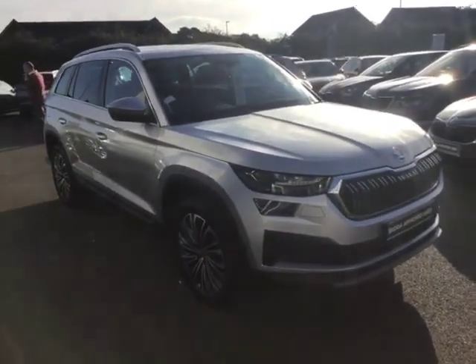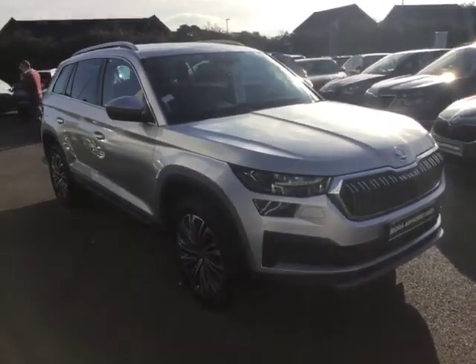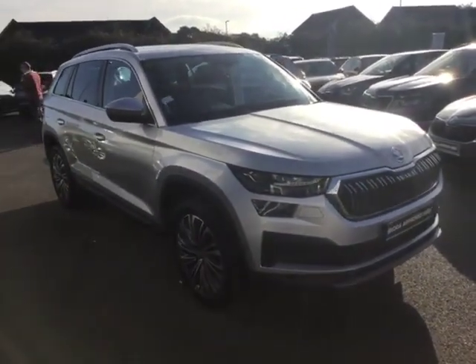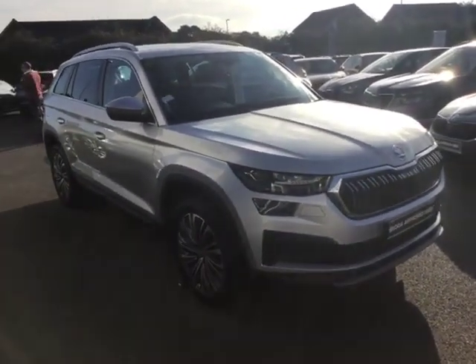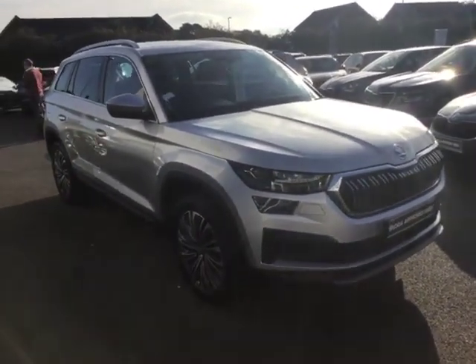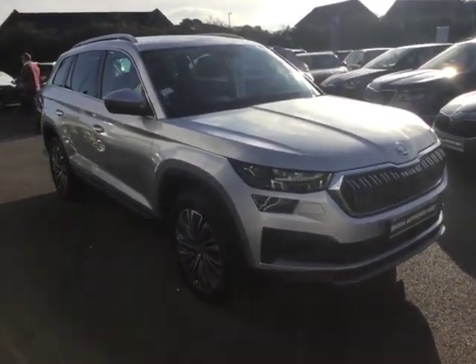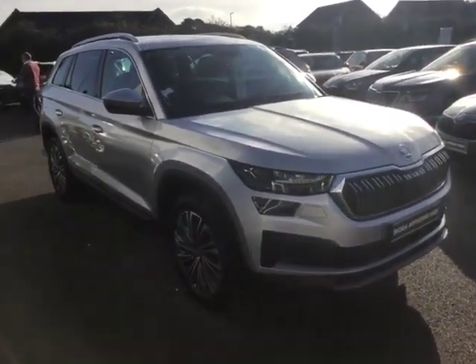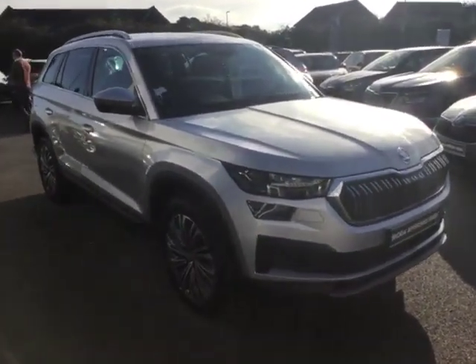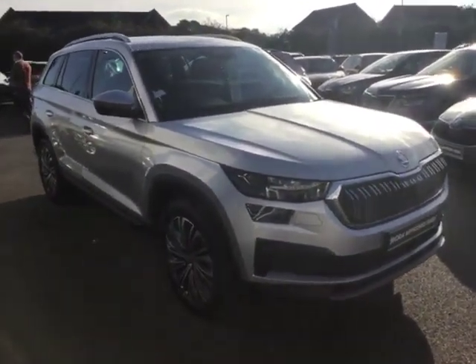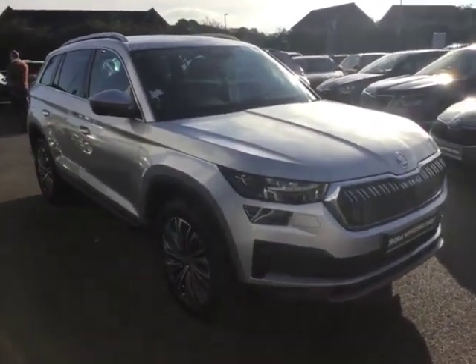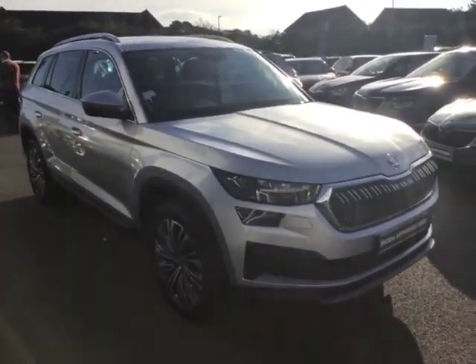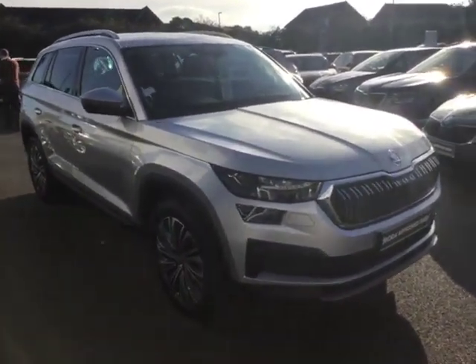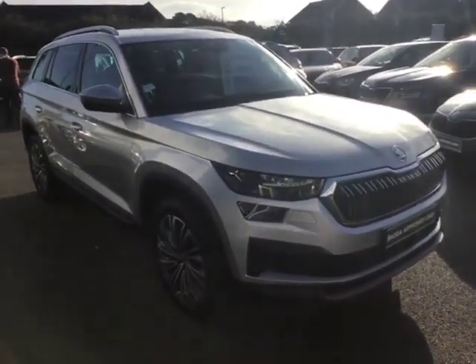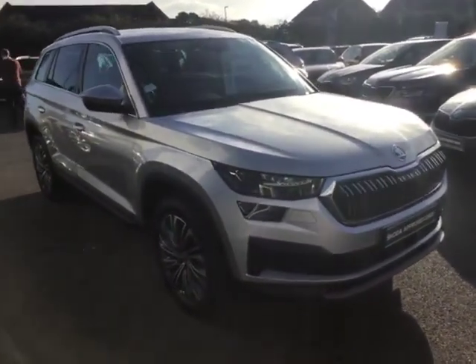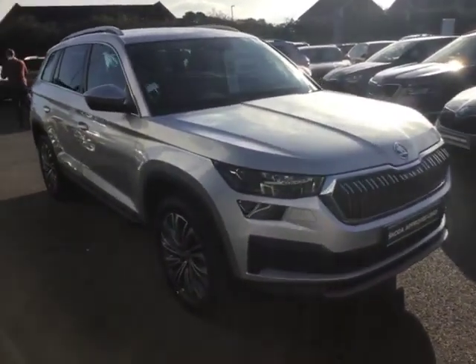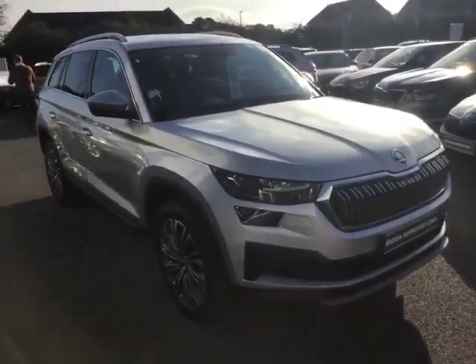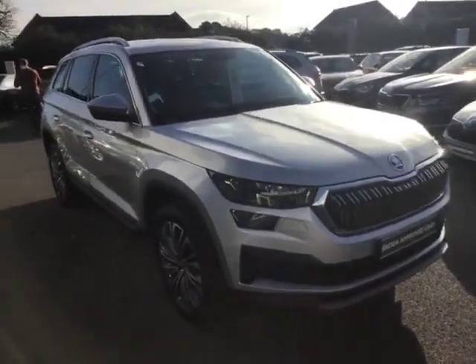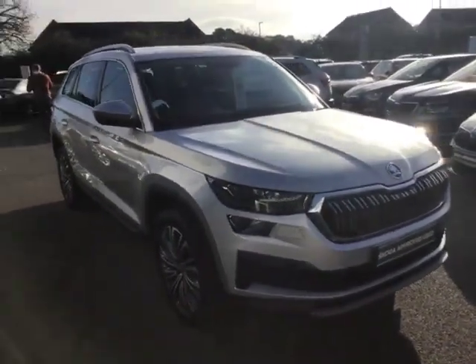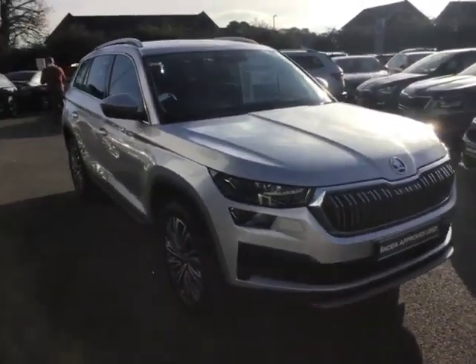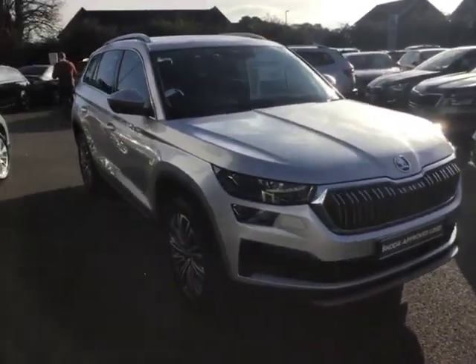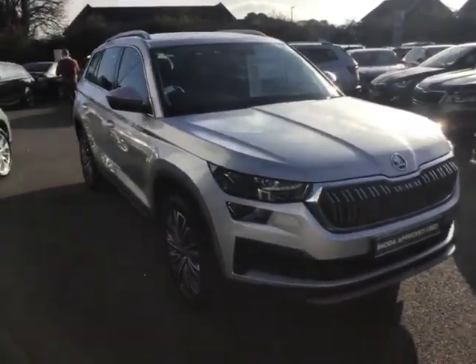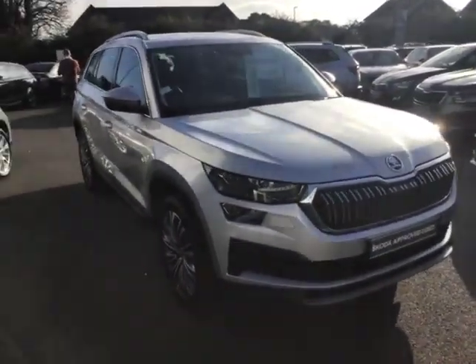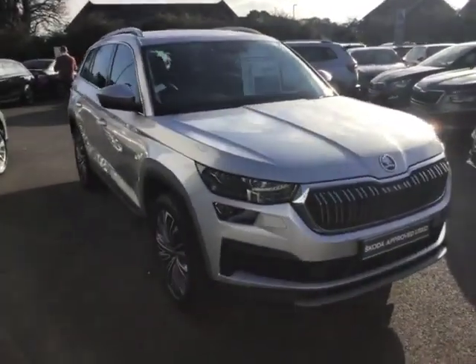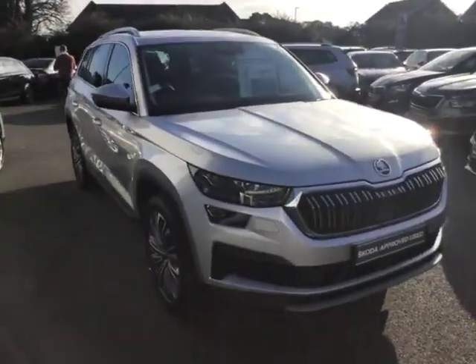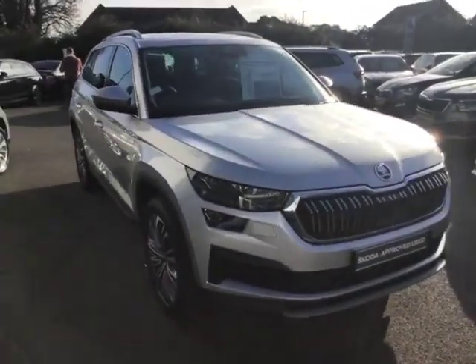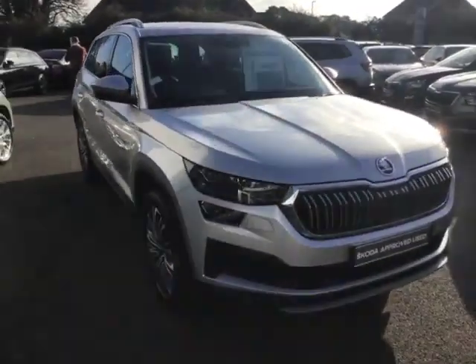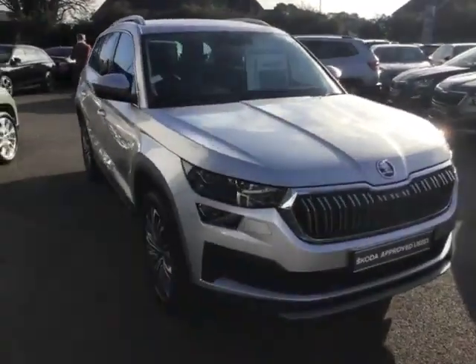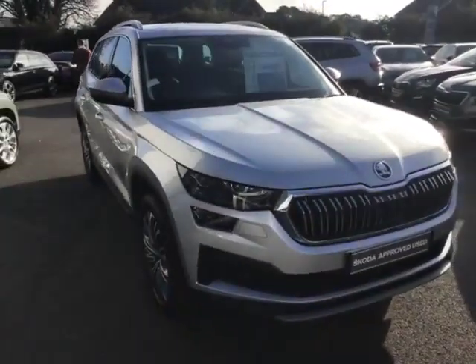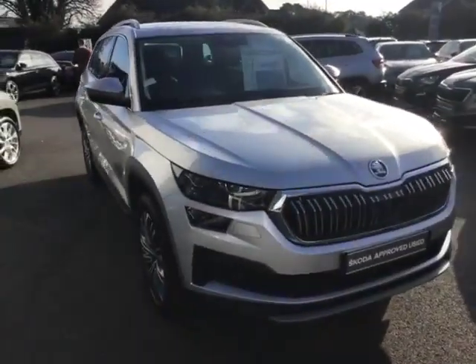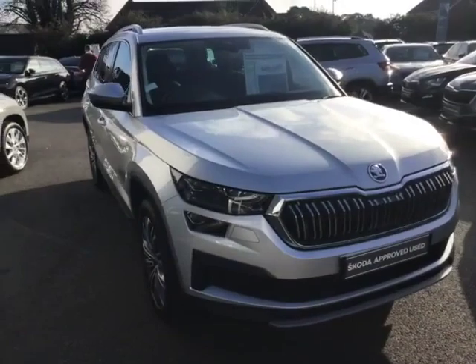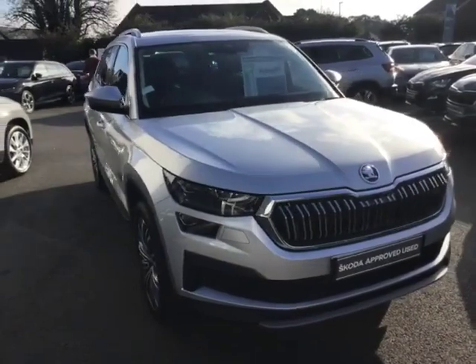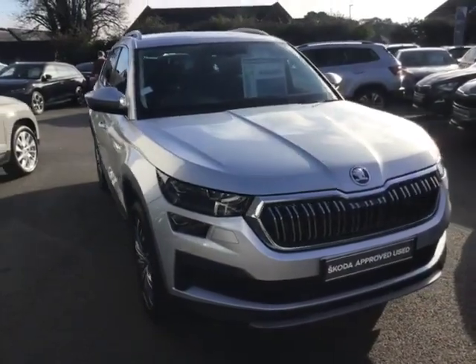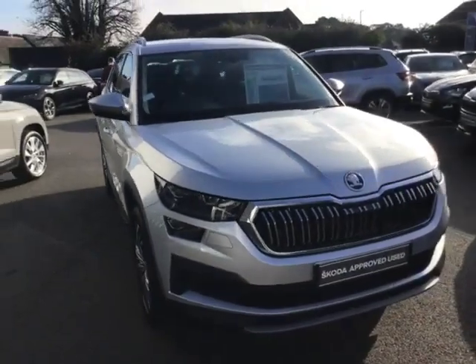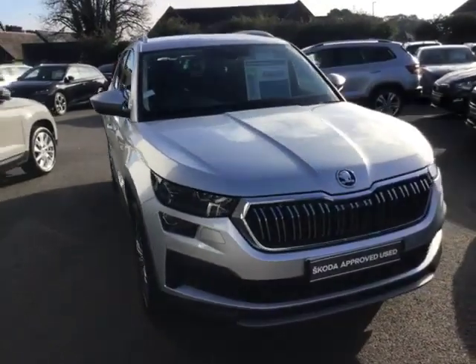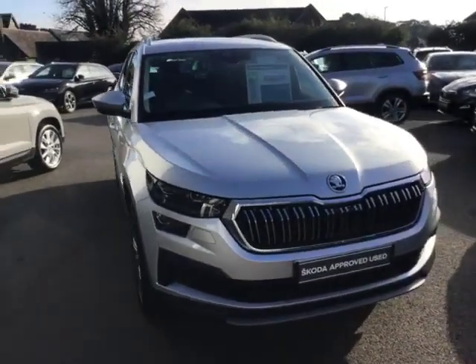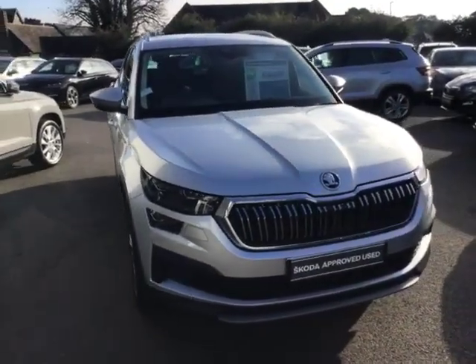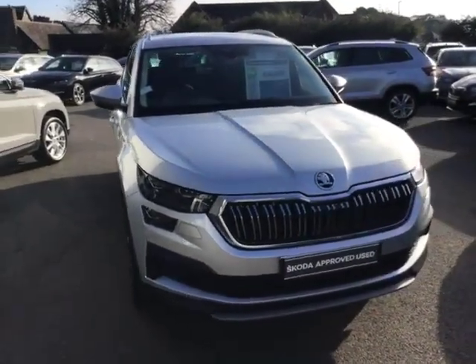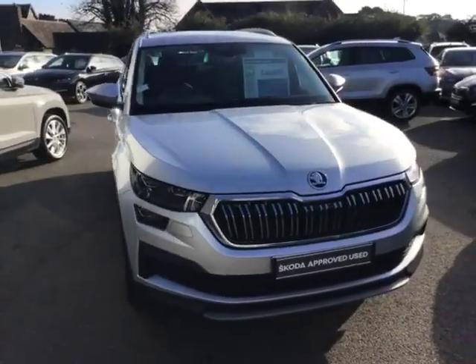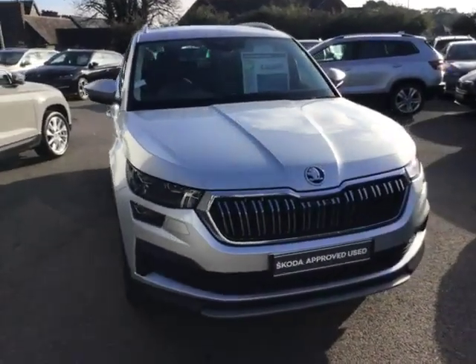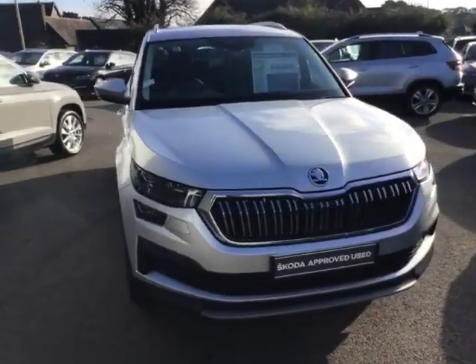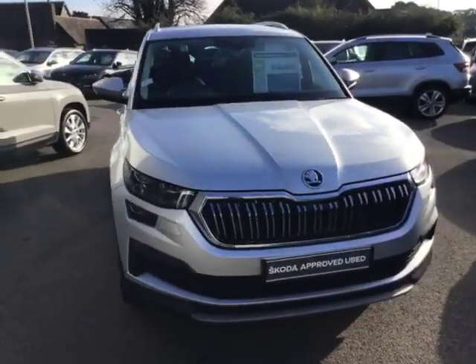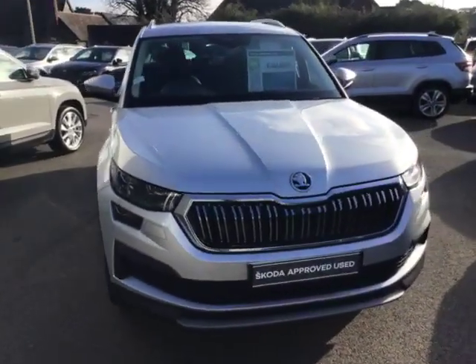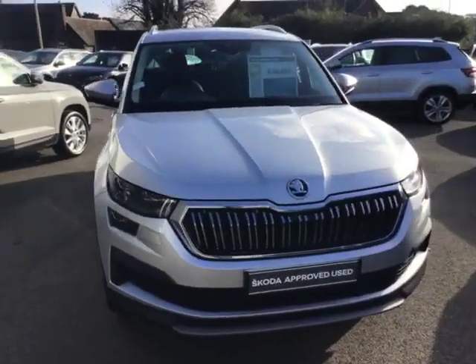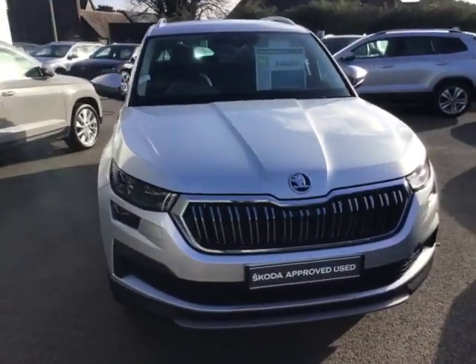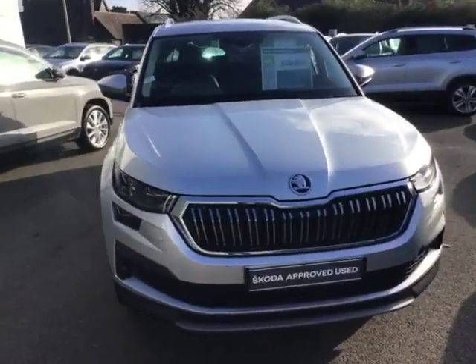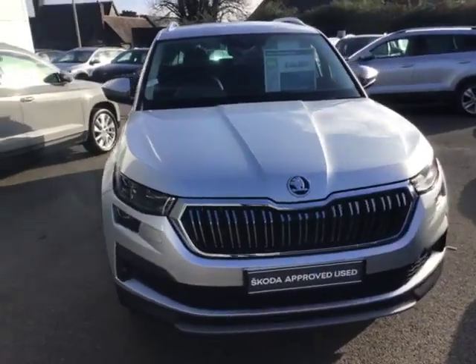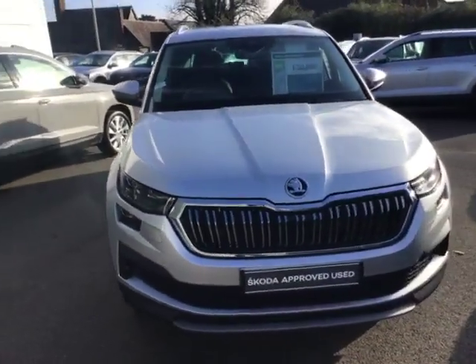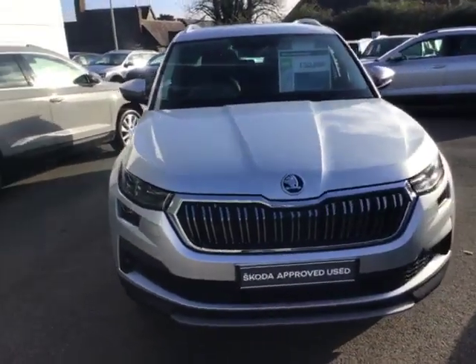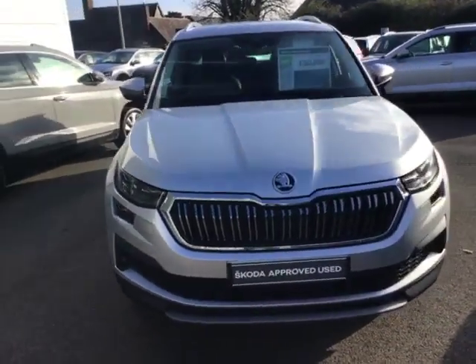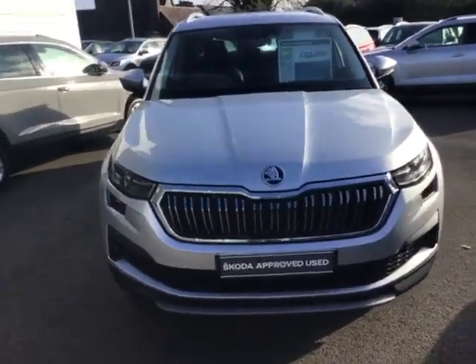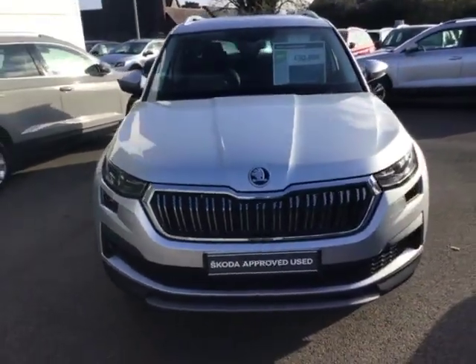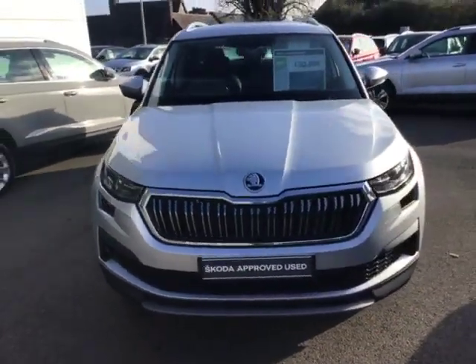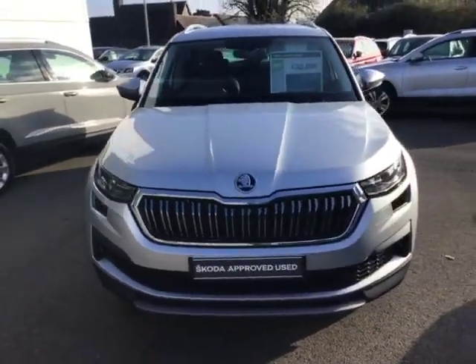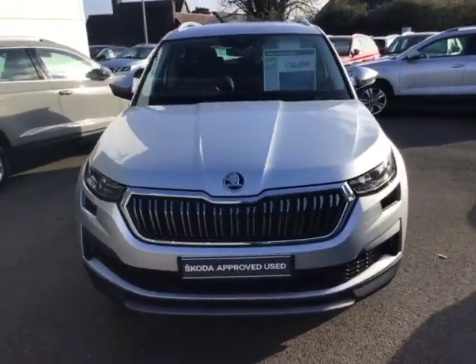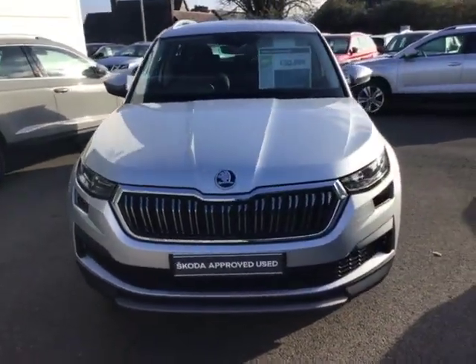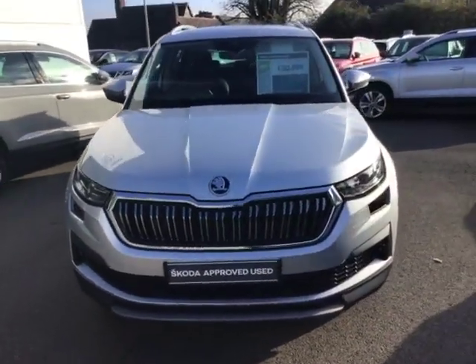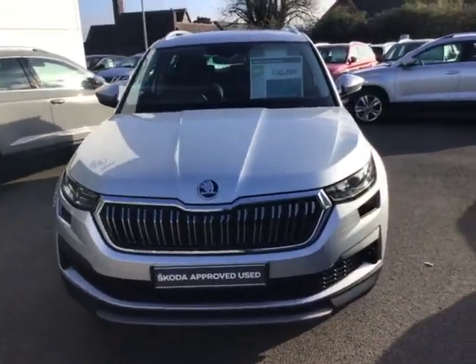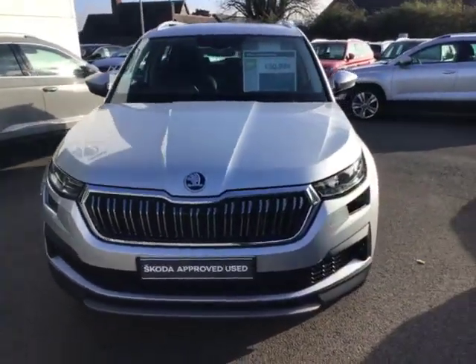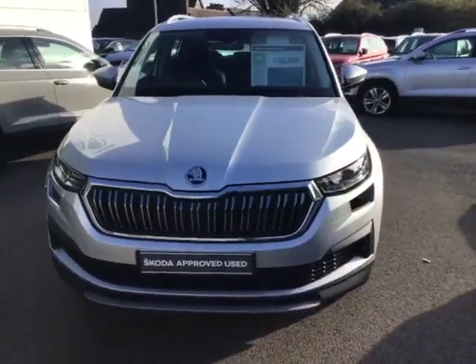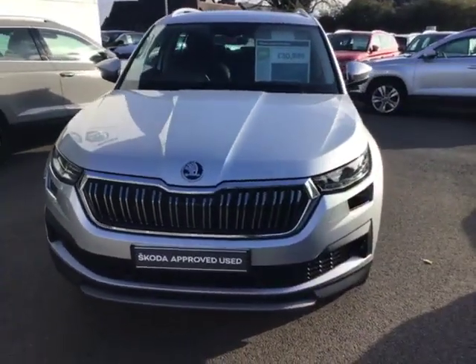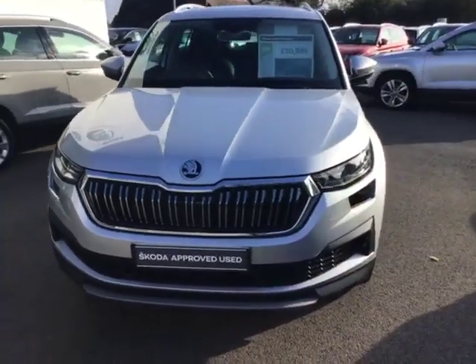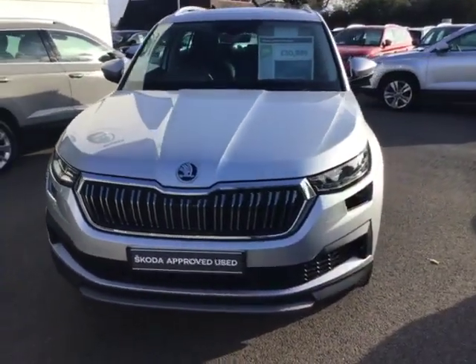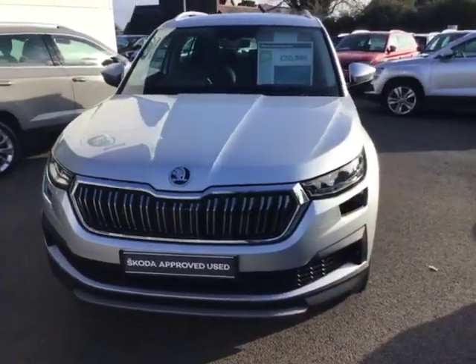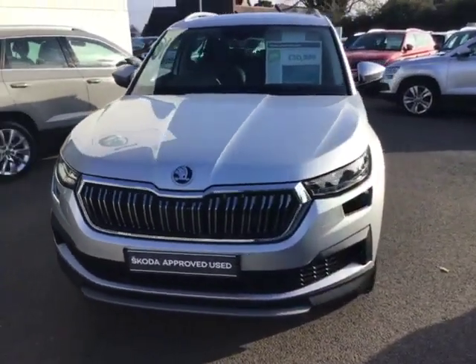This is the 1.5 TSI 150 horsepower turbocharged petrol engine with the manual gearbox — so a rare beast.